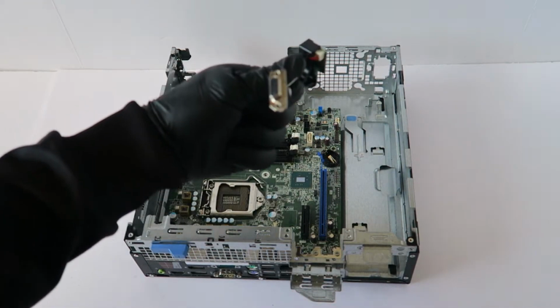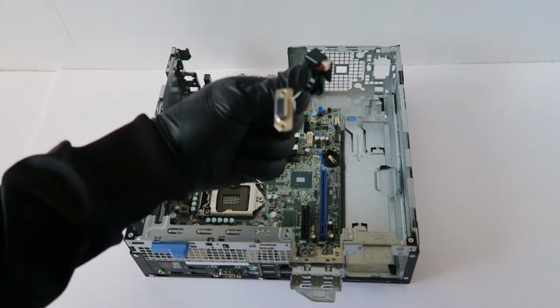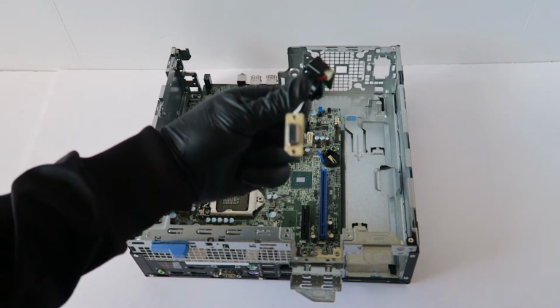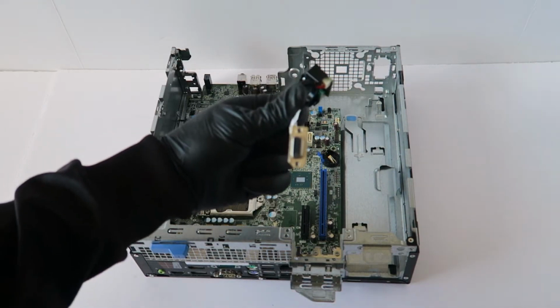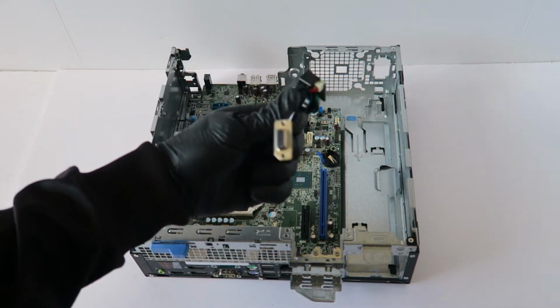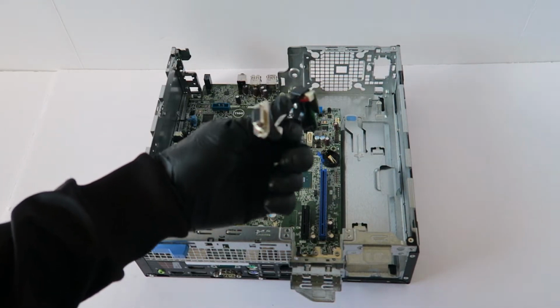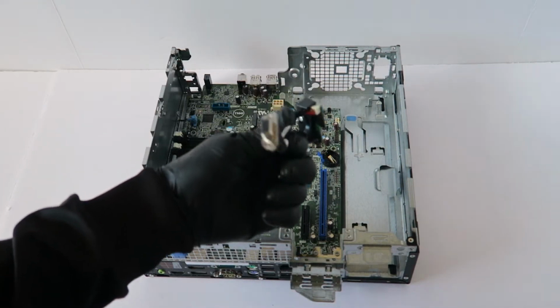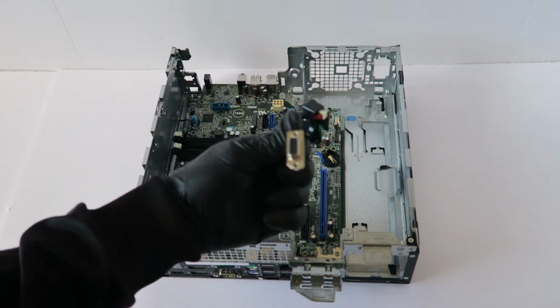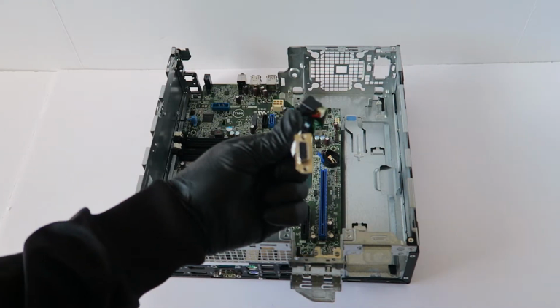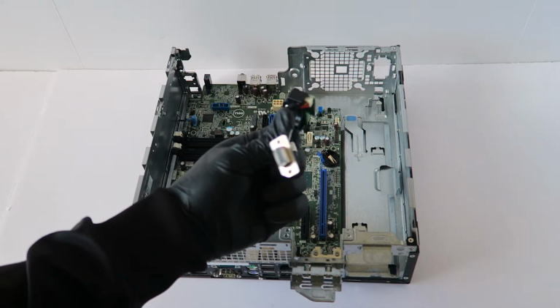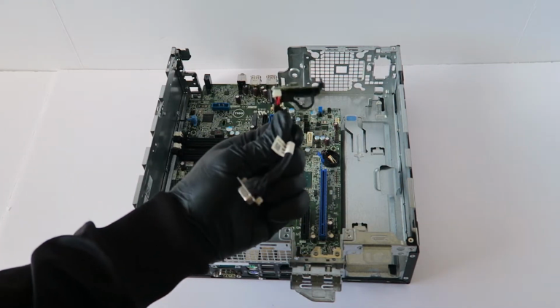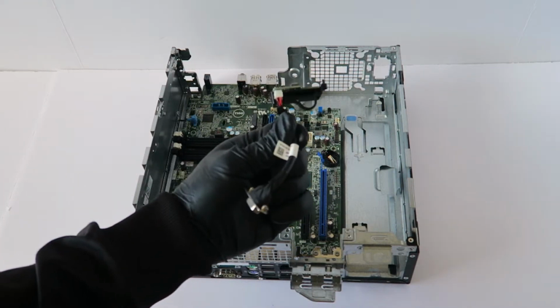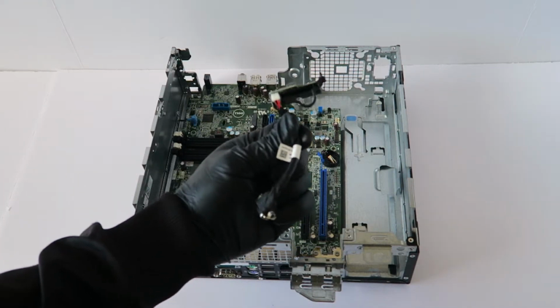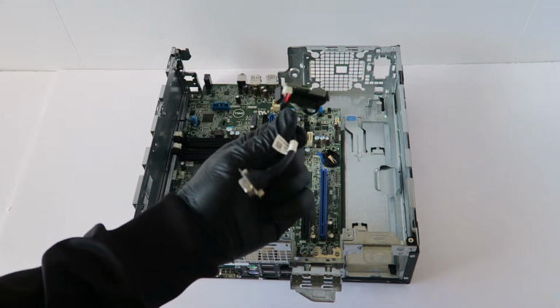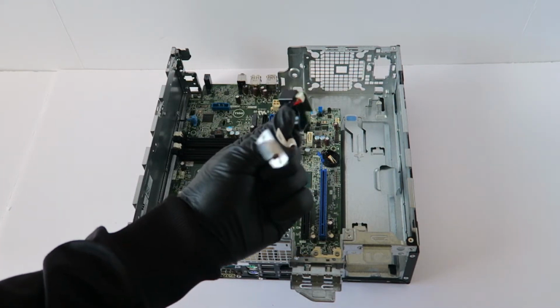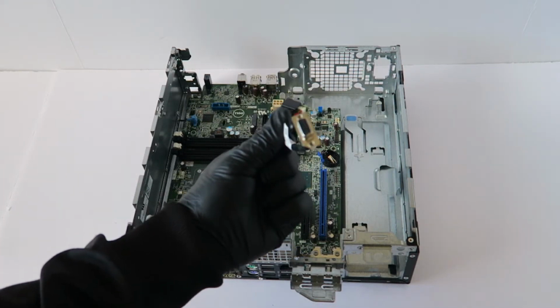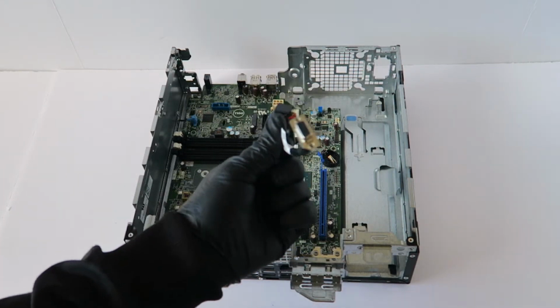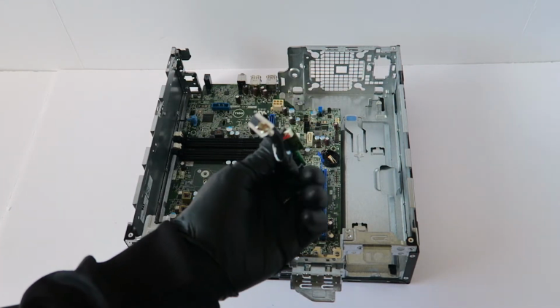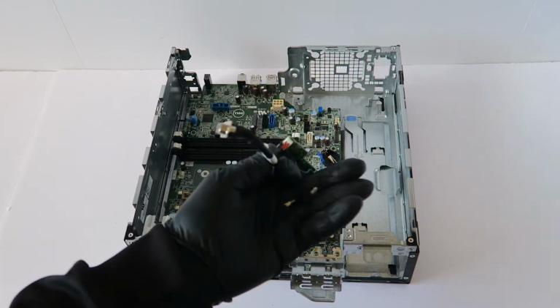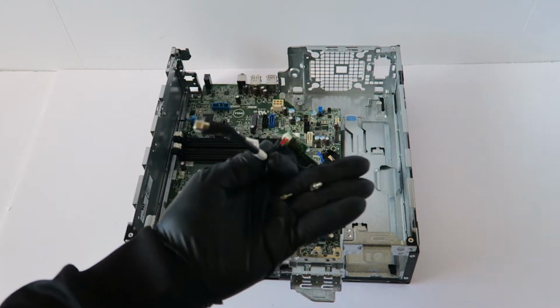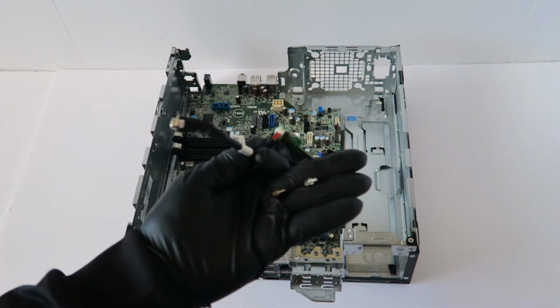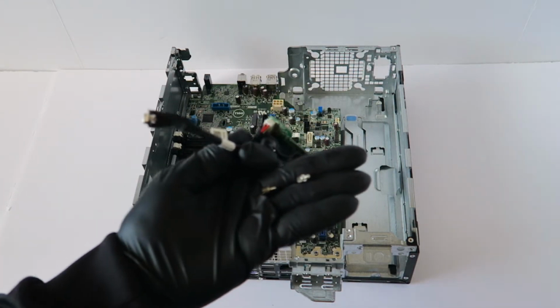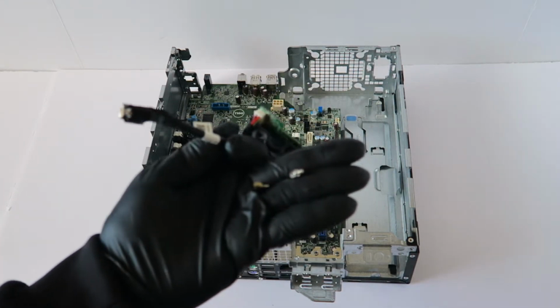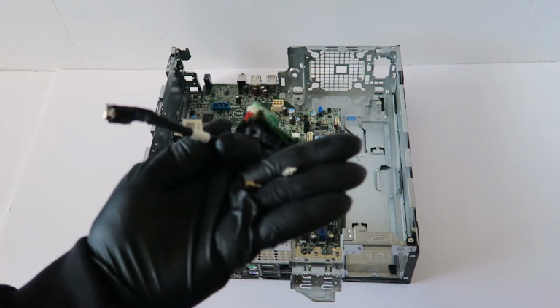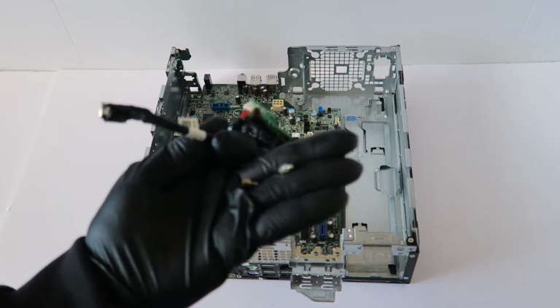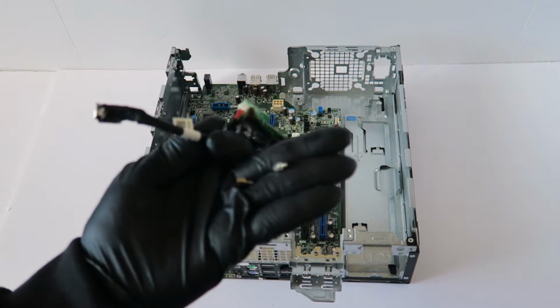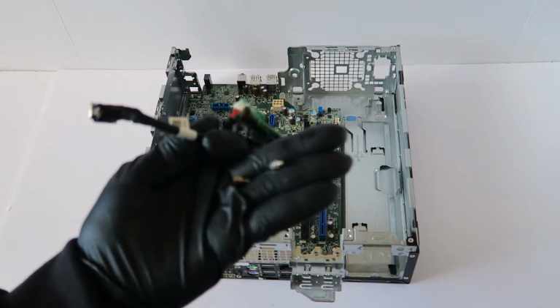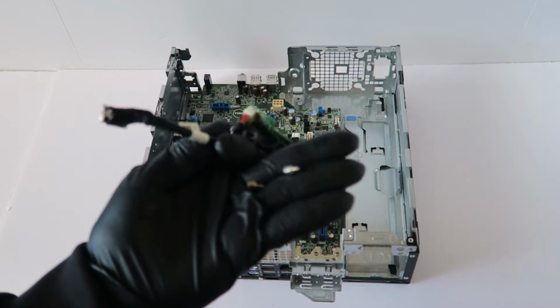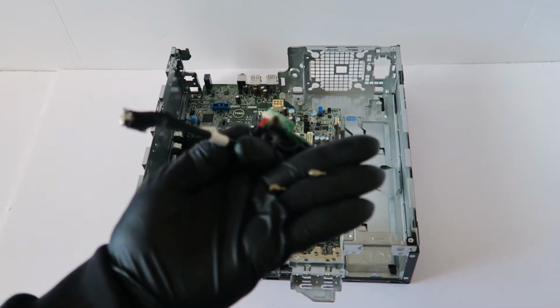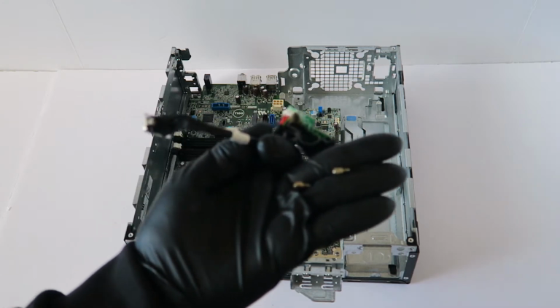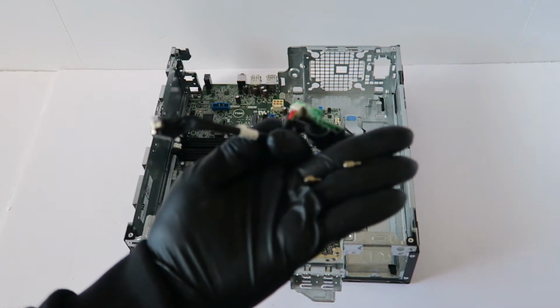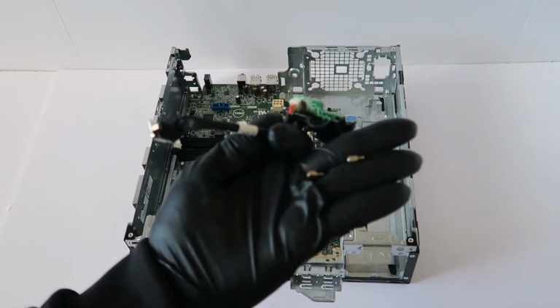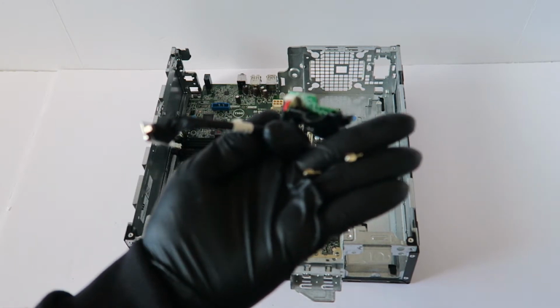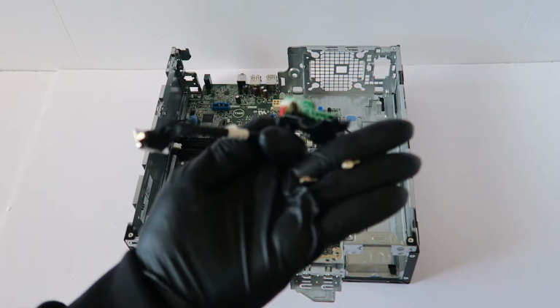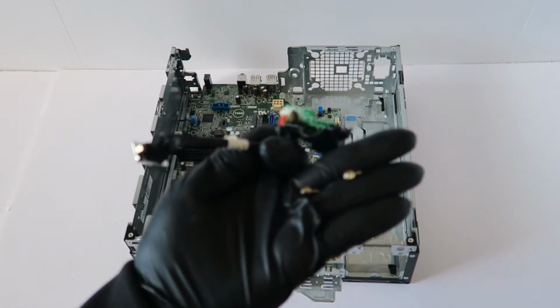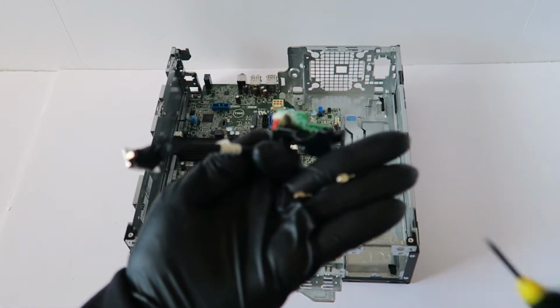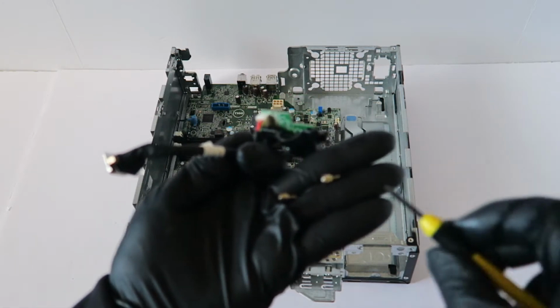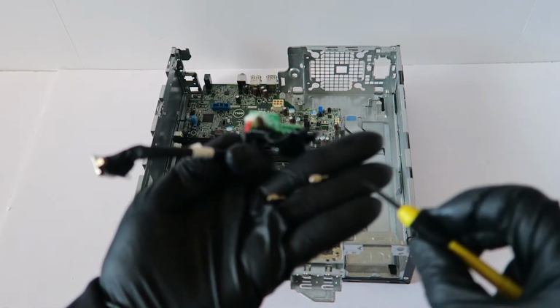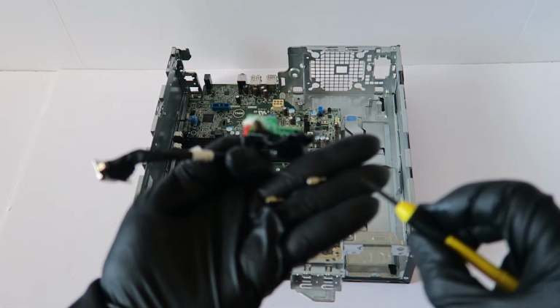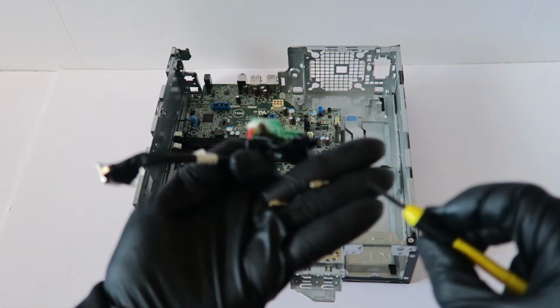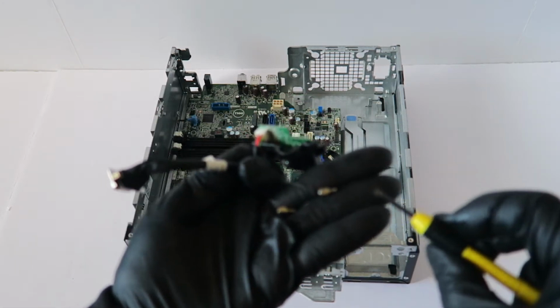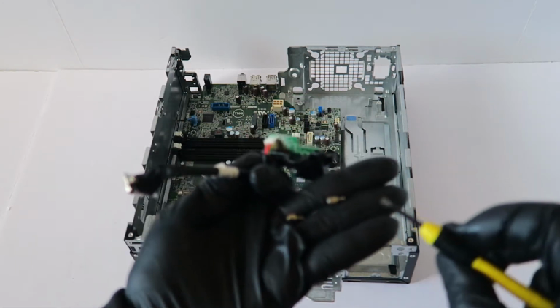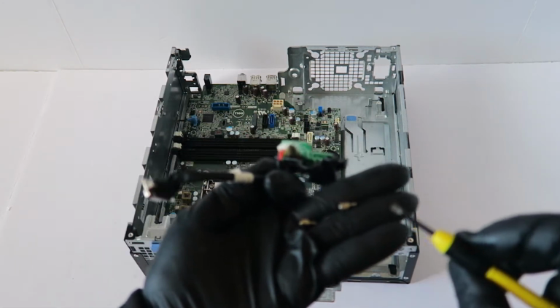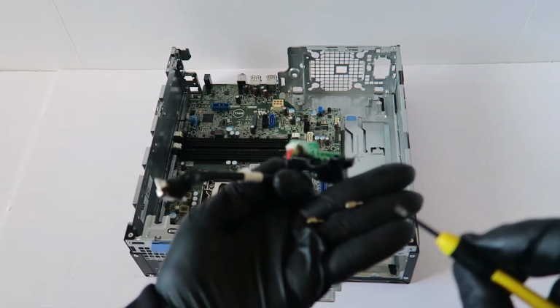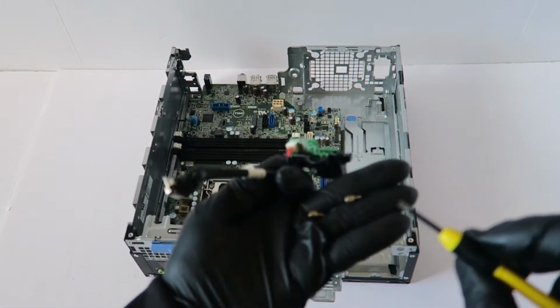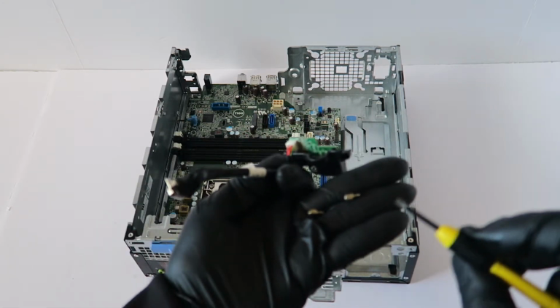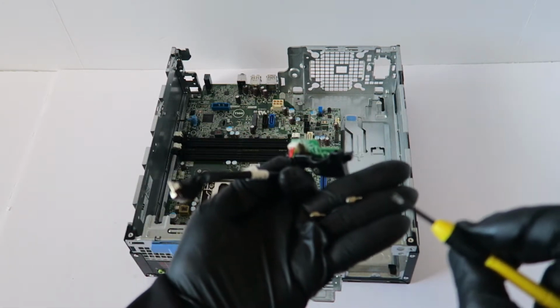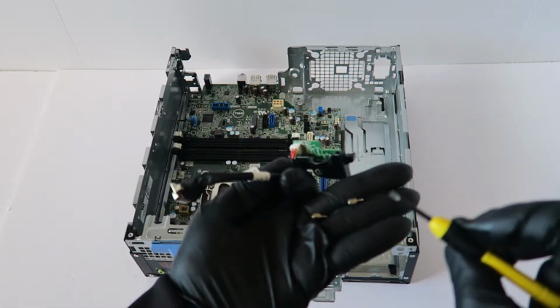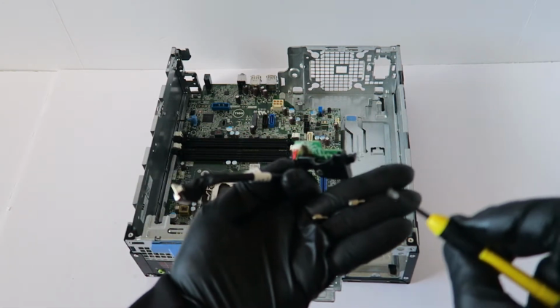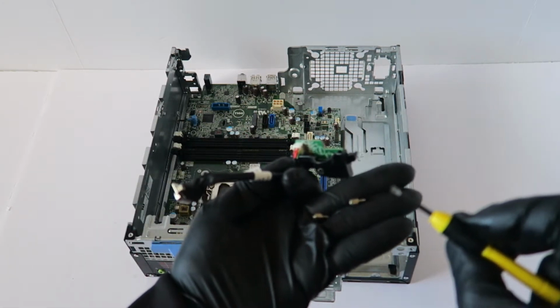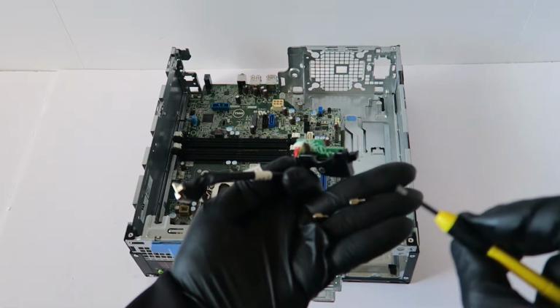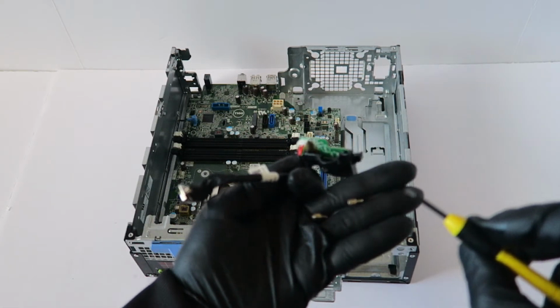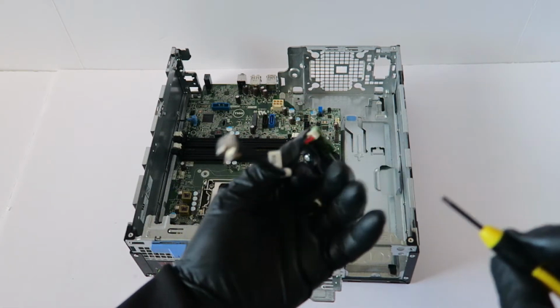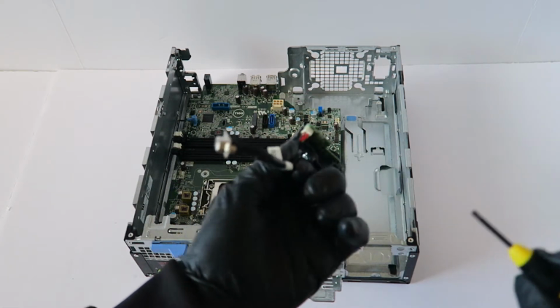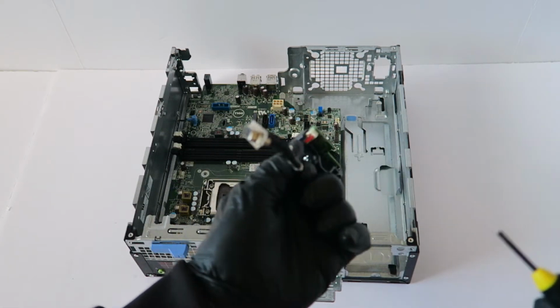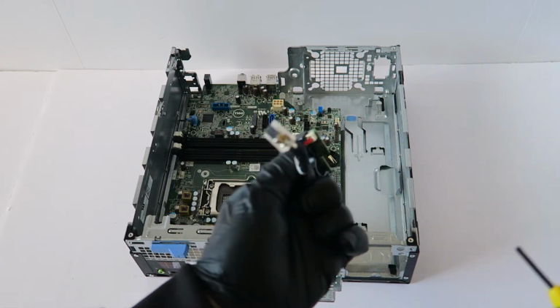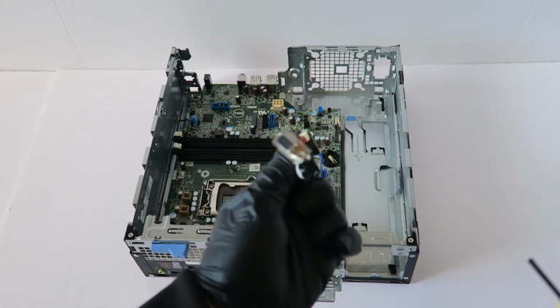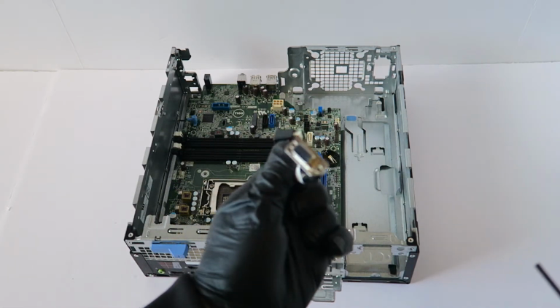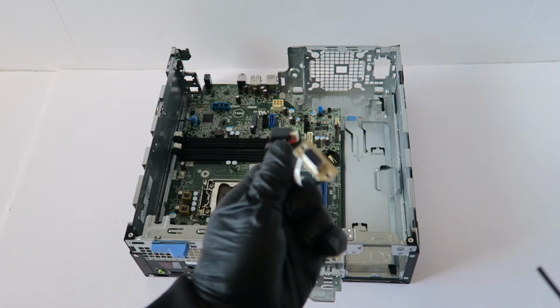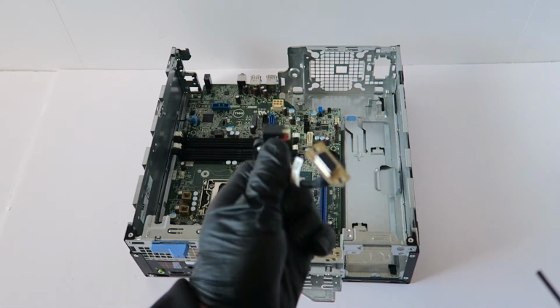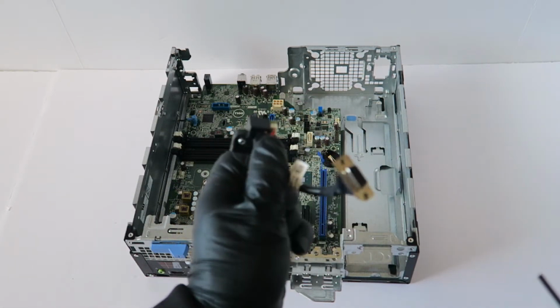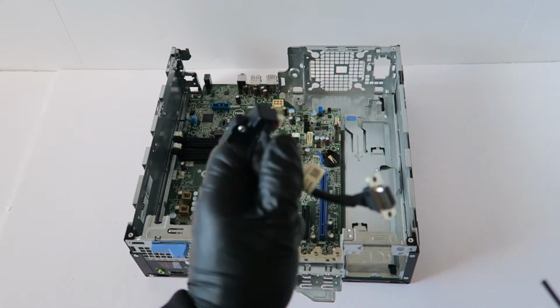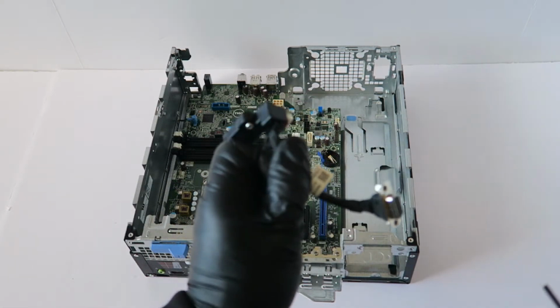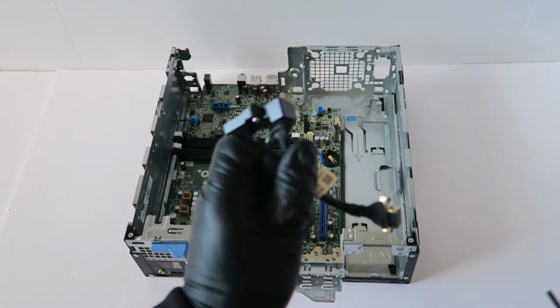I'm going to remove the VGA using the two screws right here with a mini screwdriver — remove the VGA.